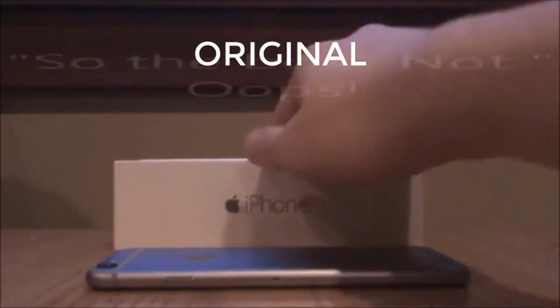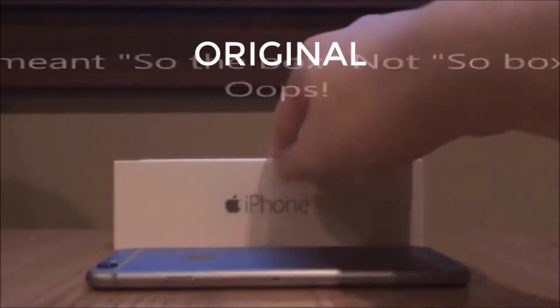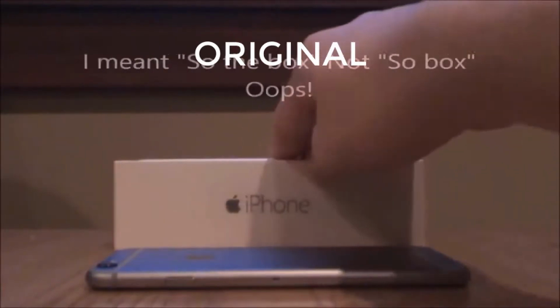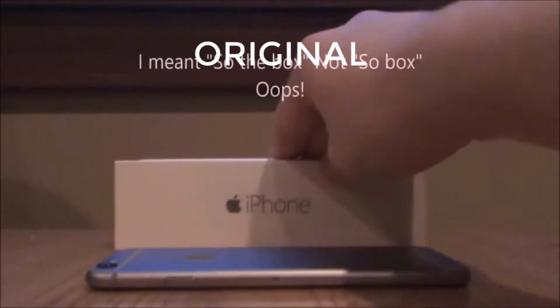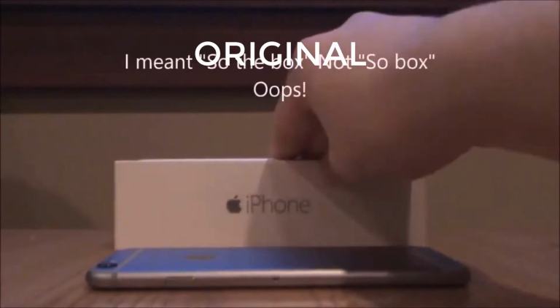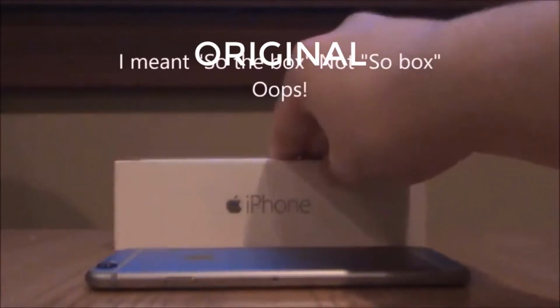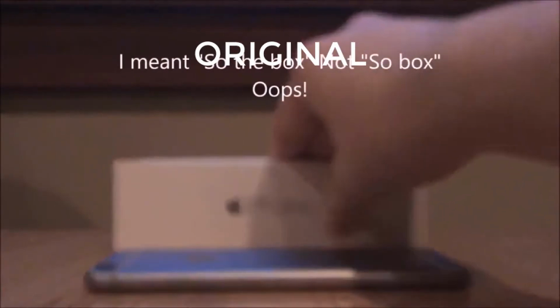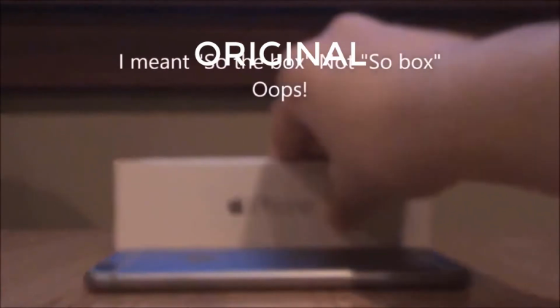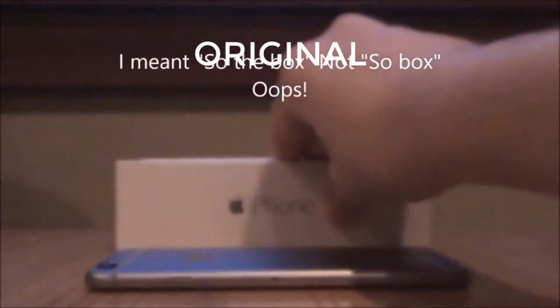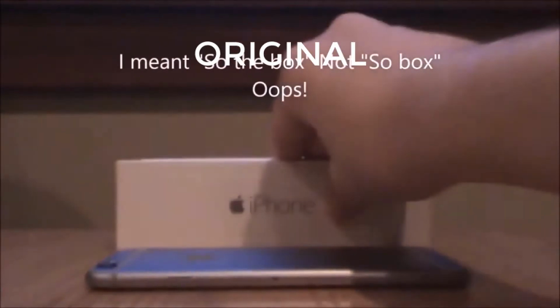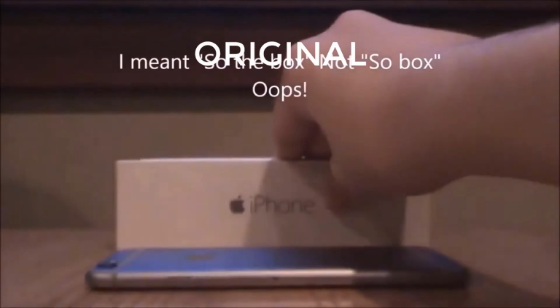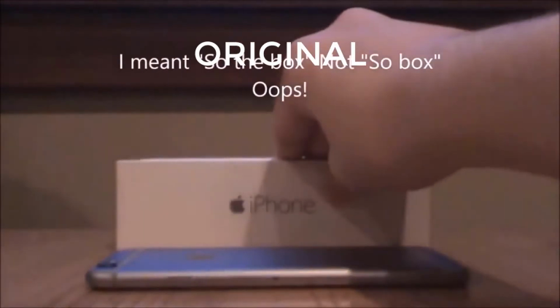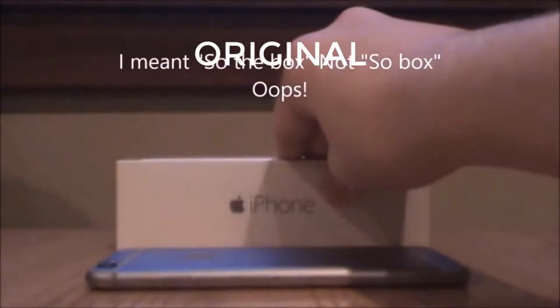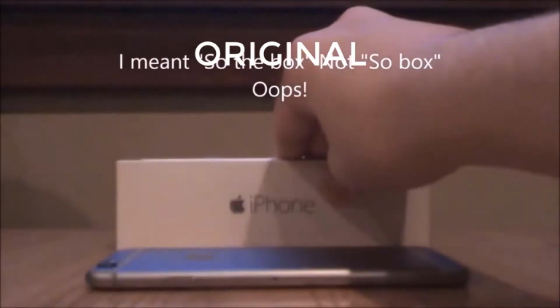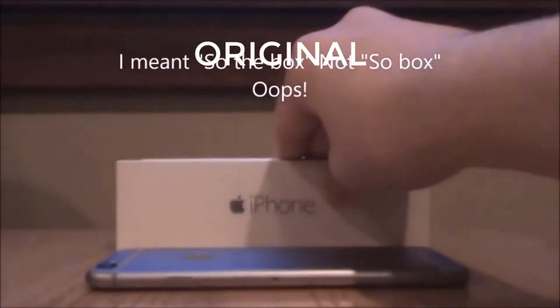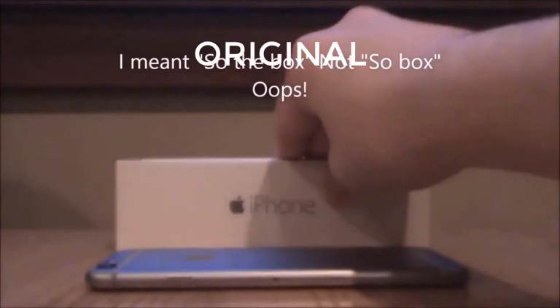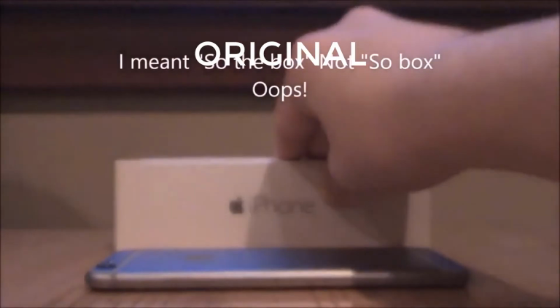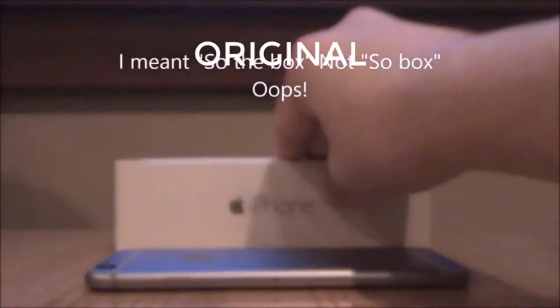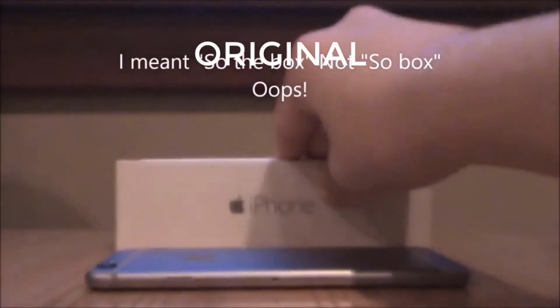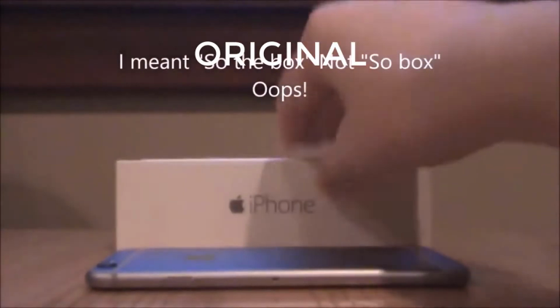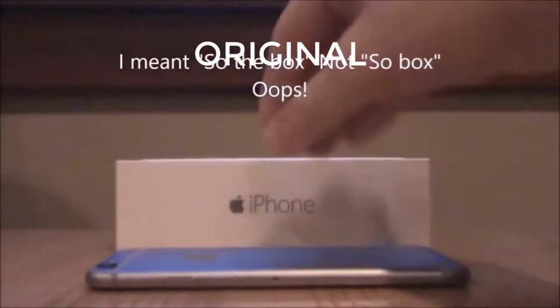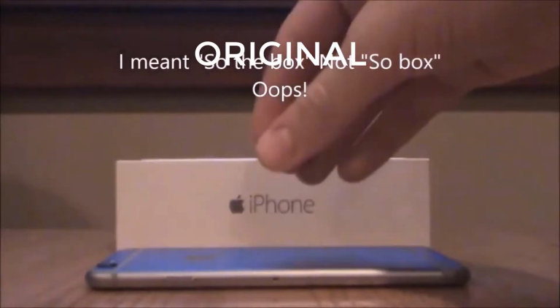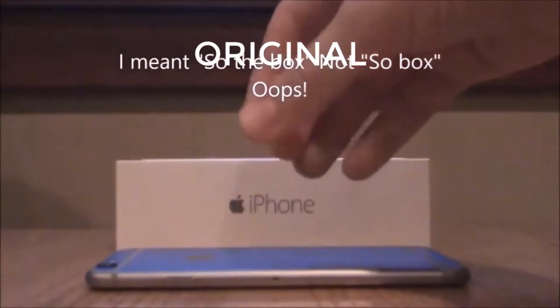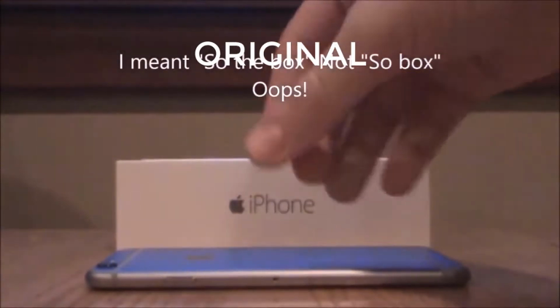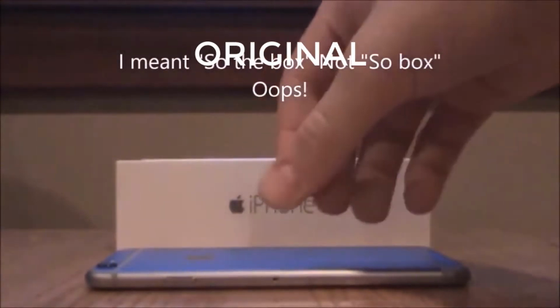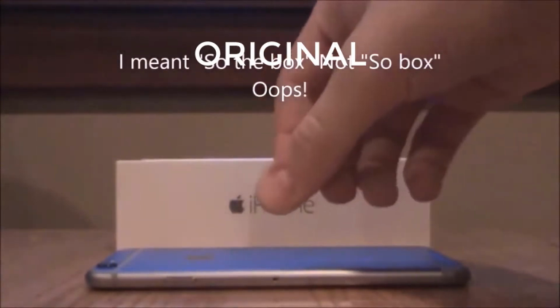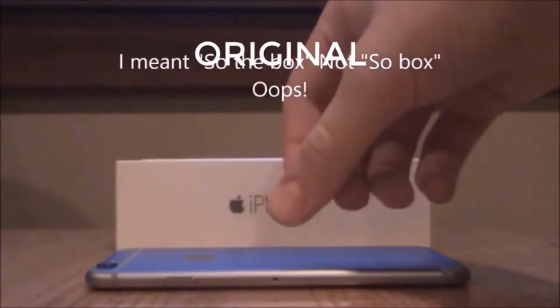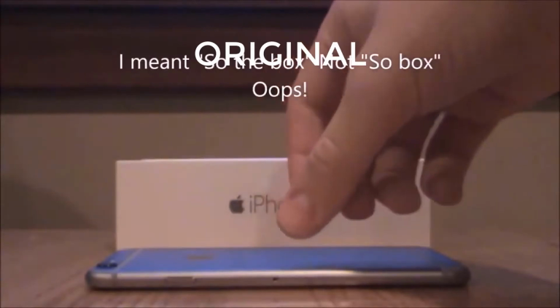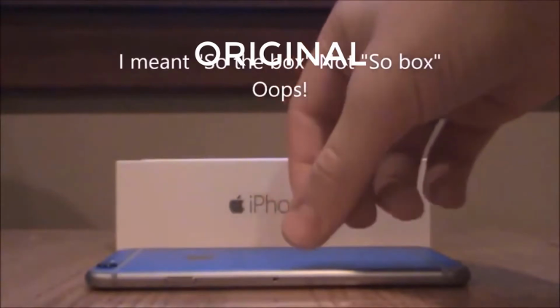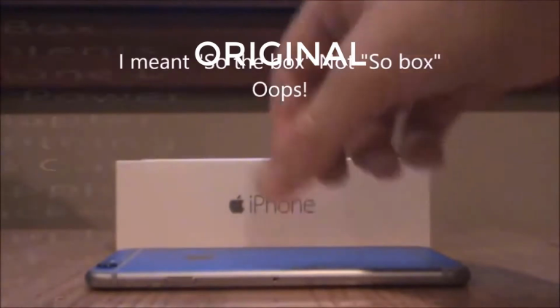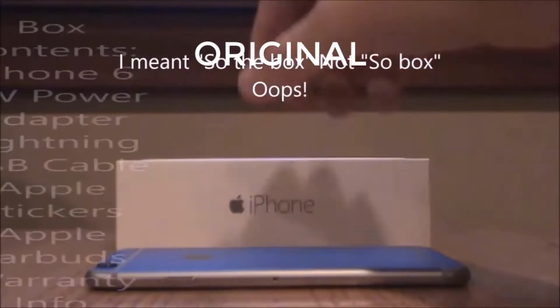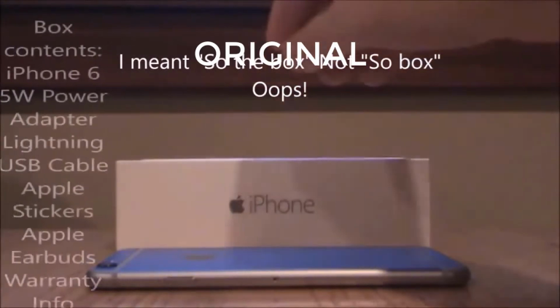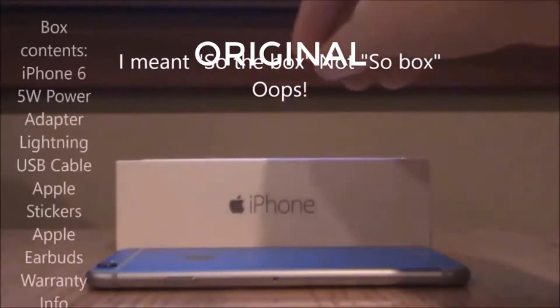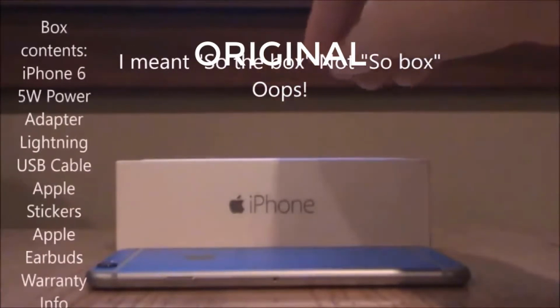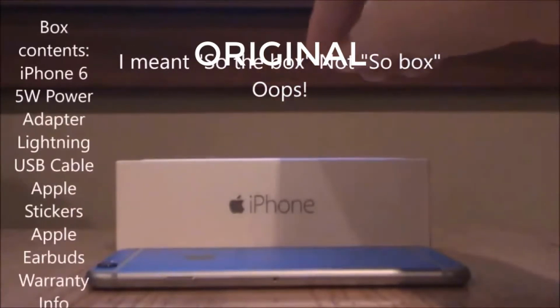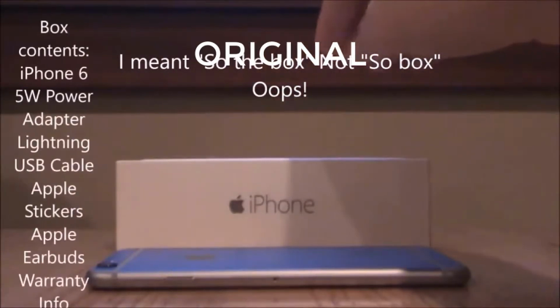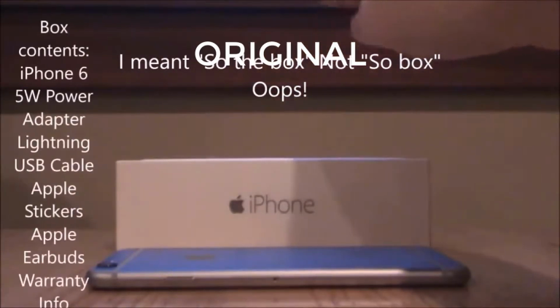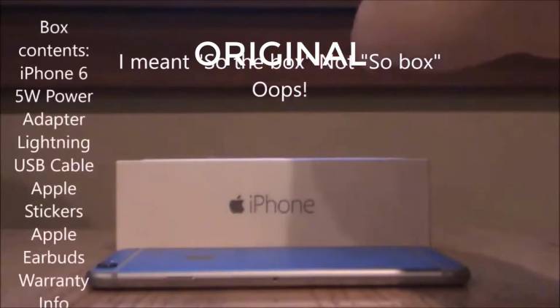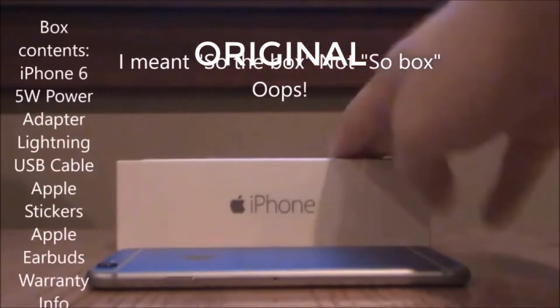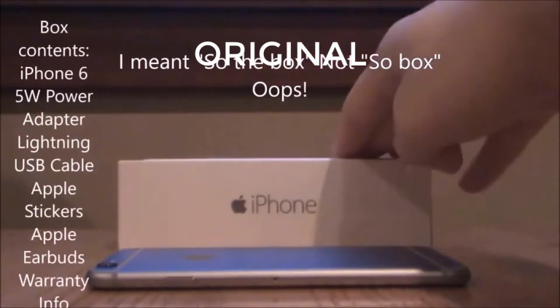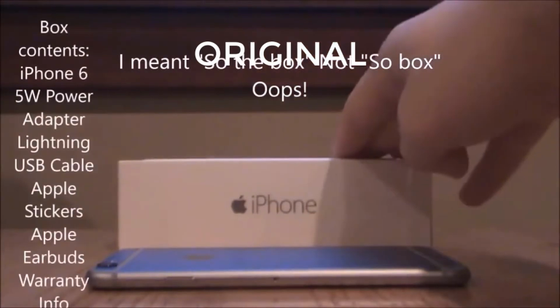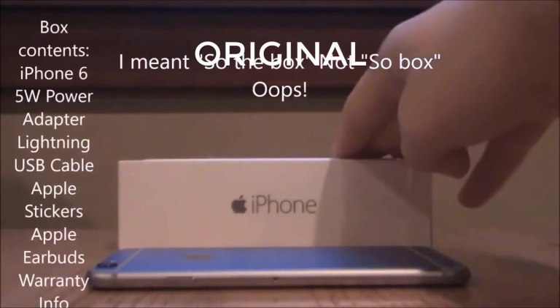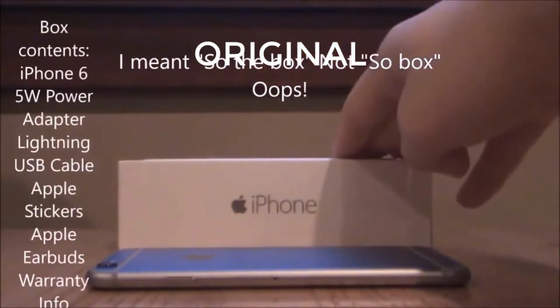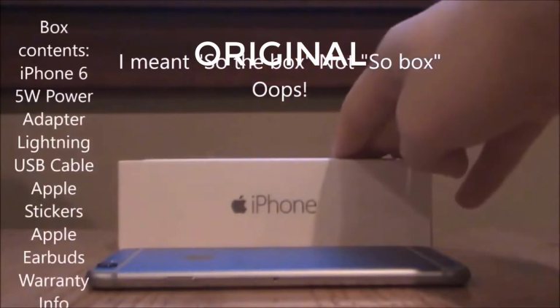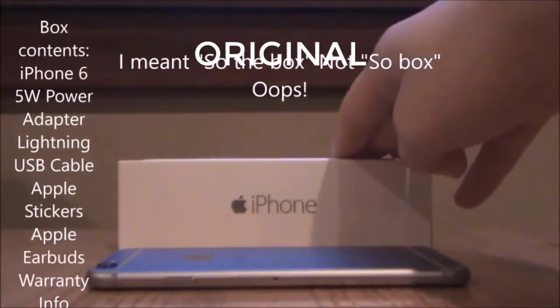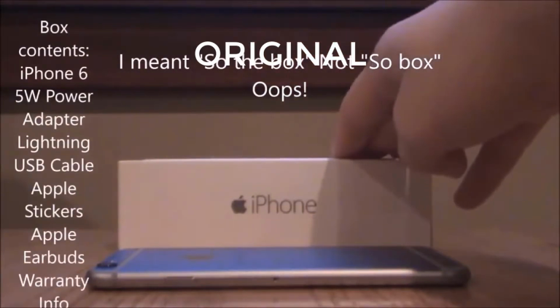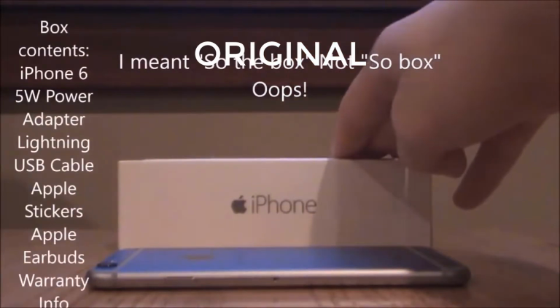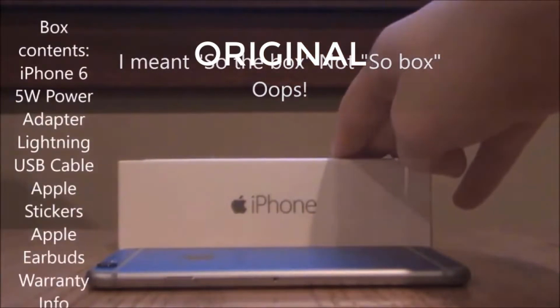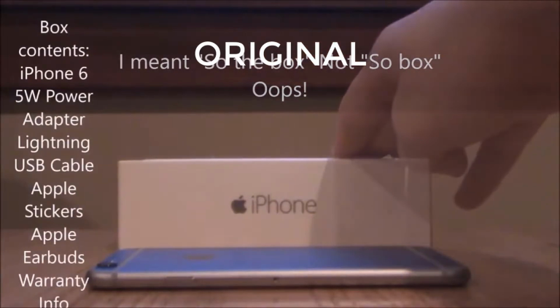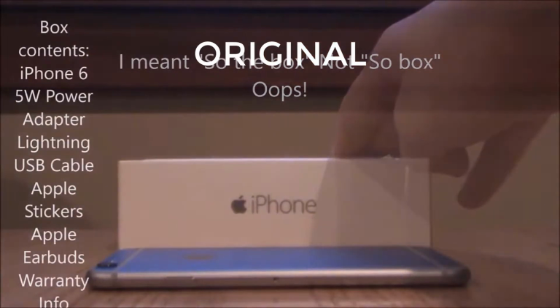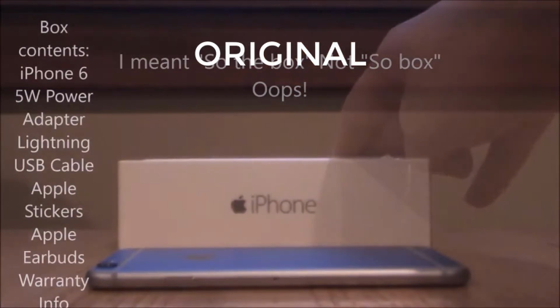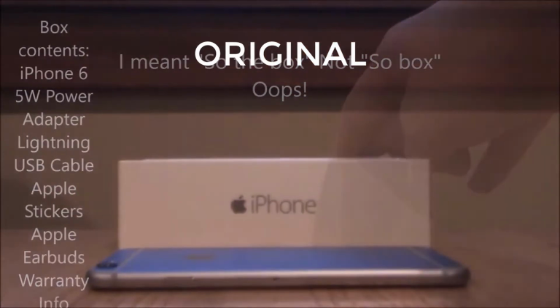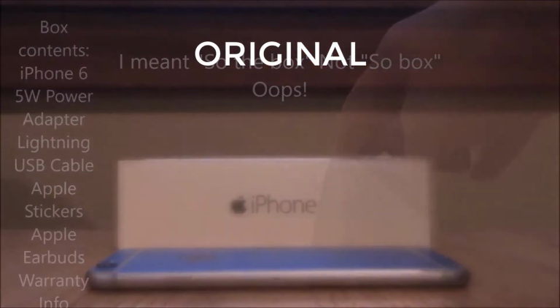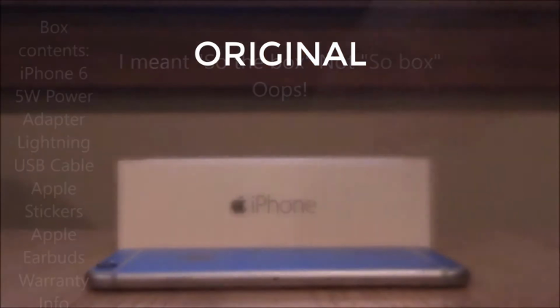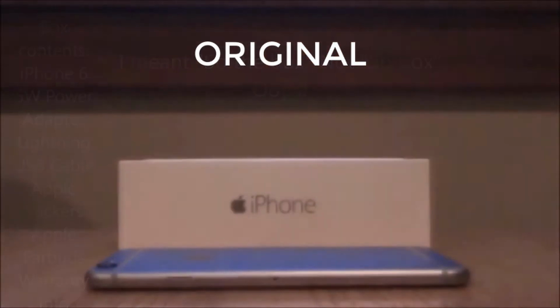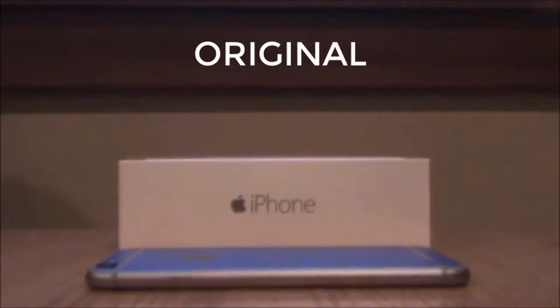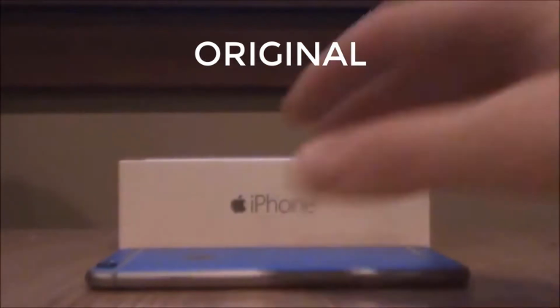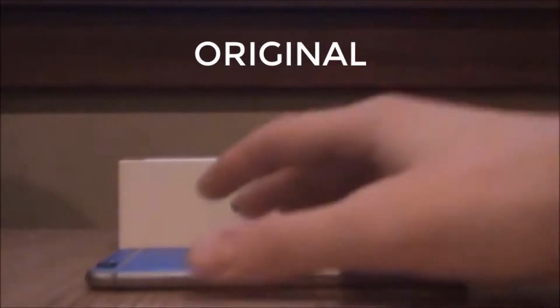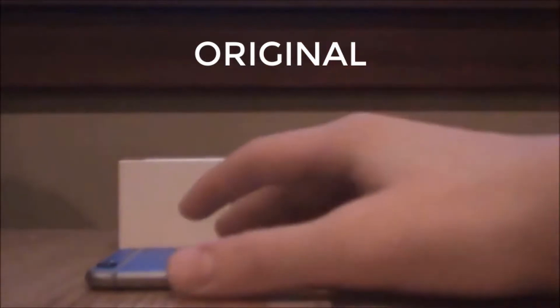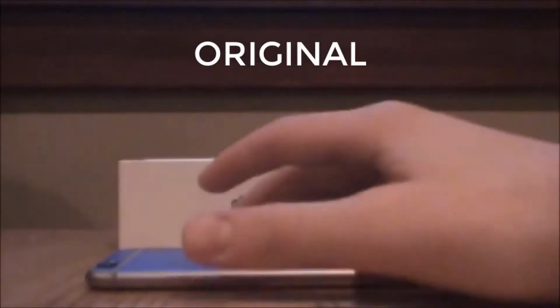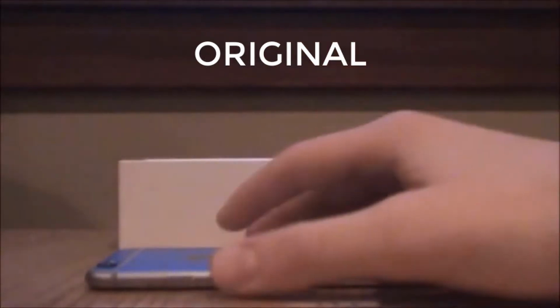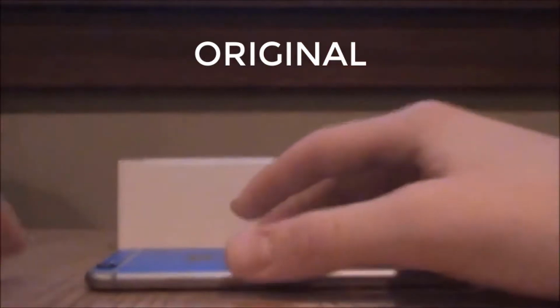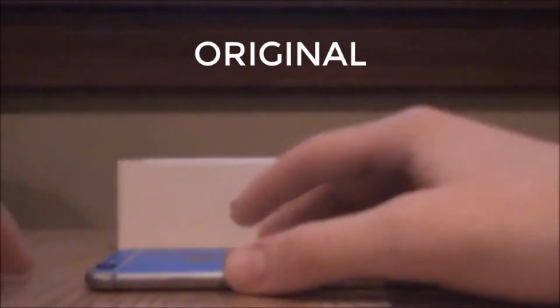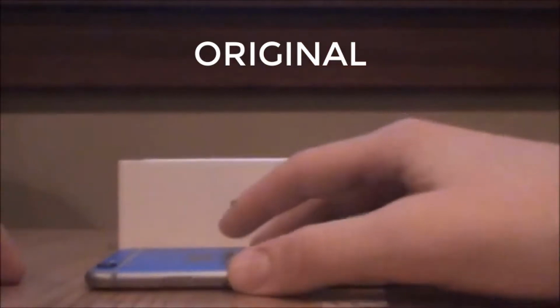So the box comes with the iPhone 6 obviously, and a 5 watt power adapter. Now on to the iPhone 6.